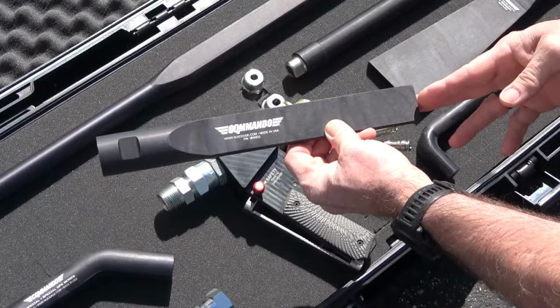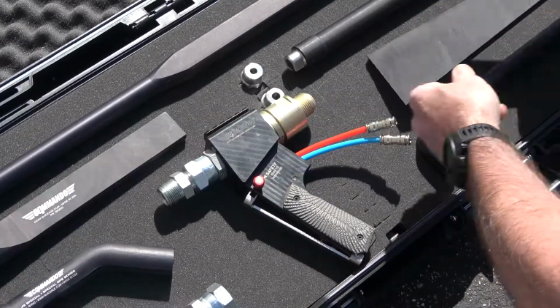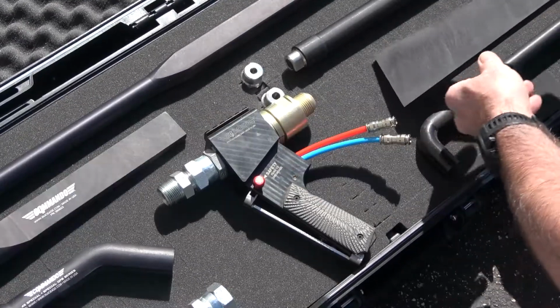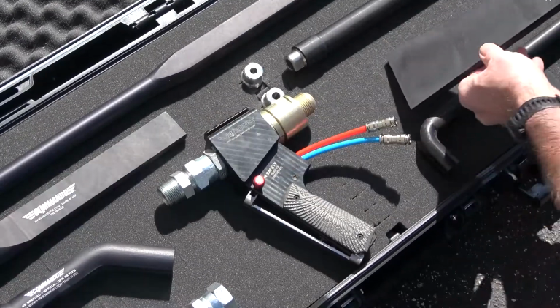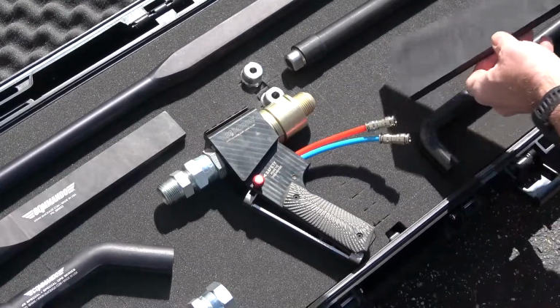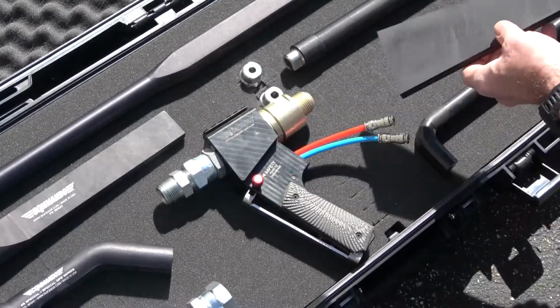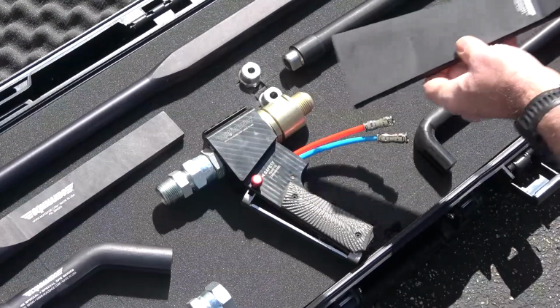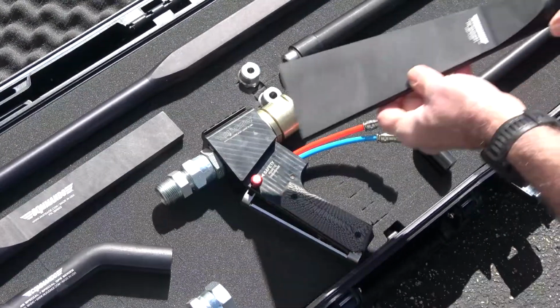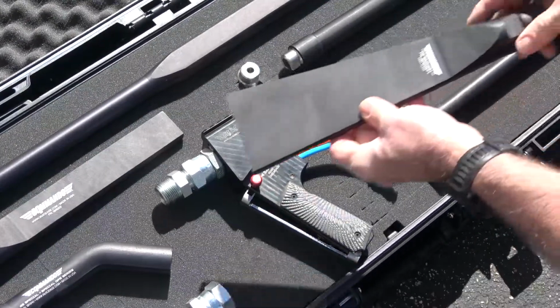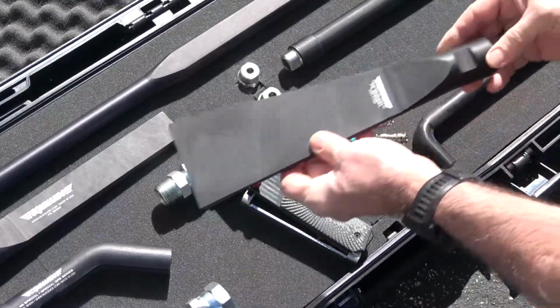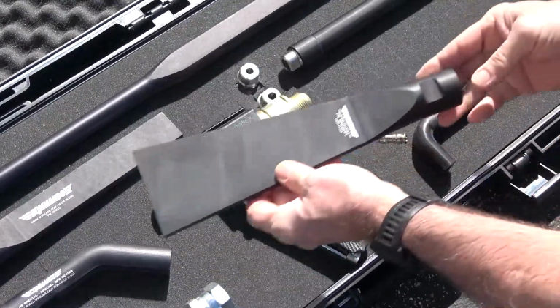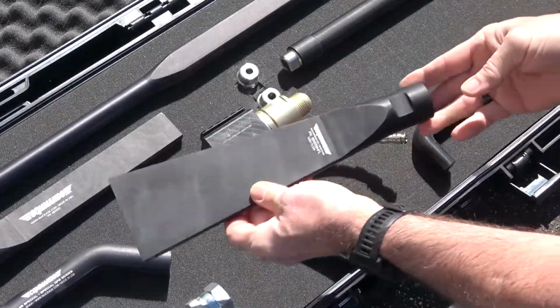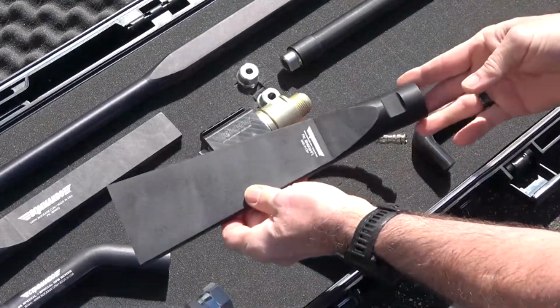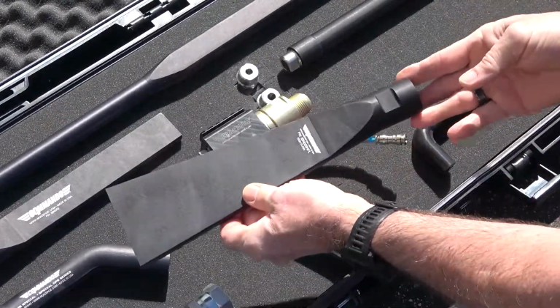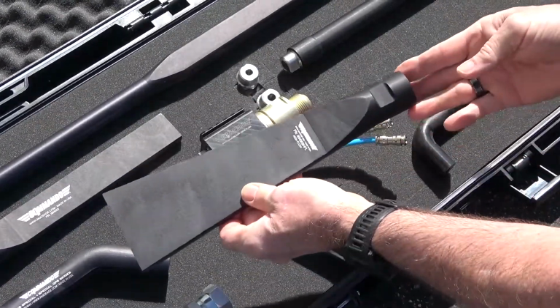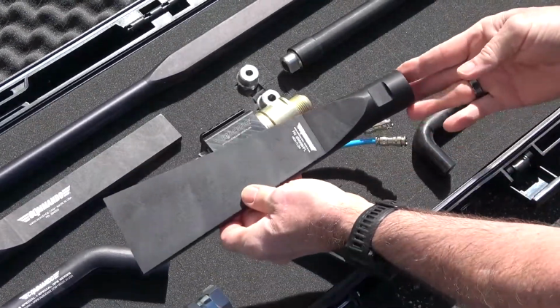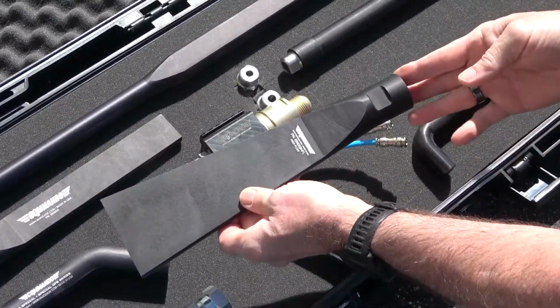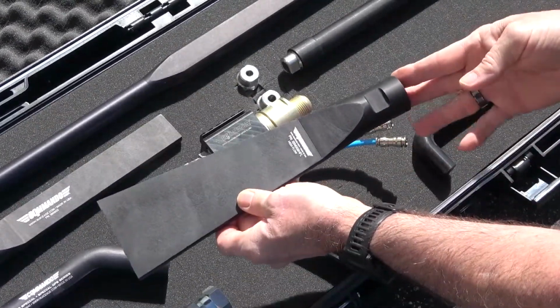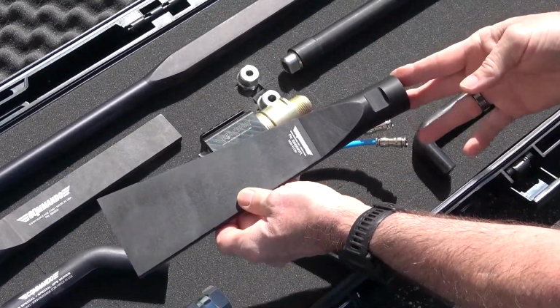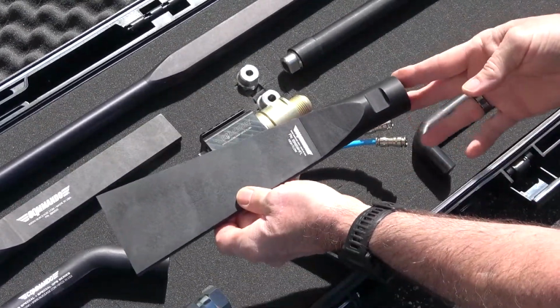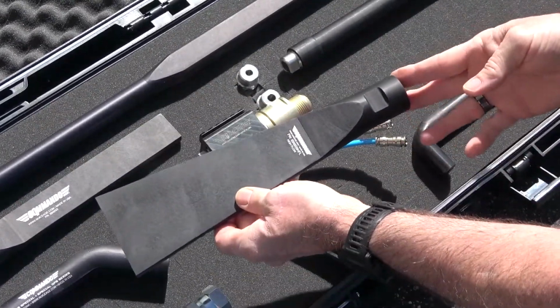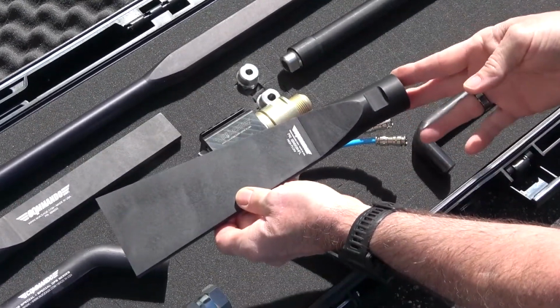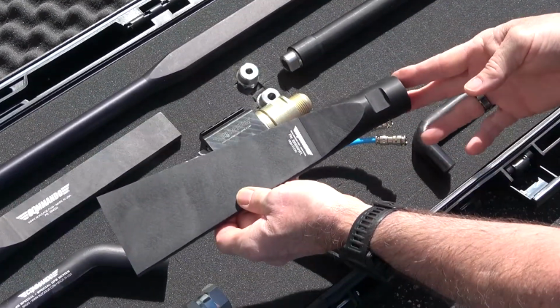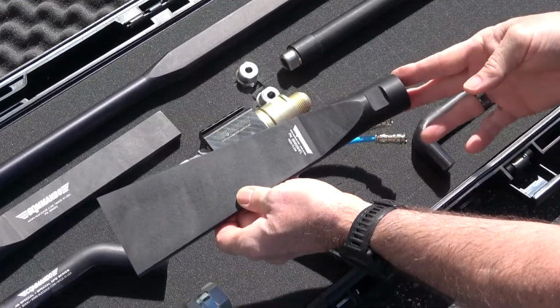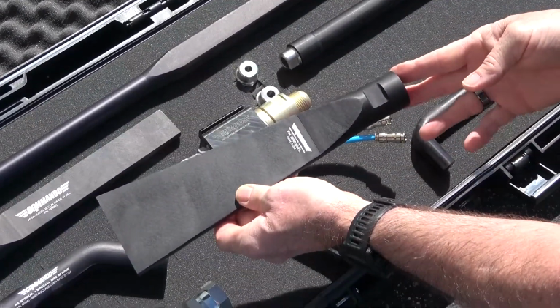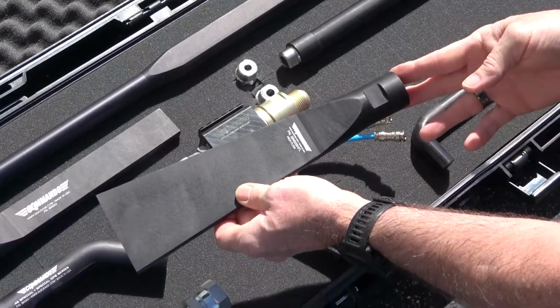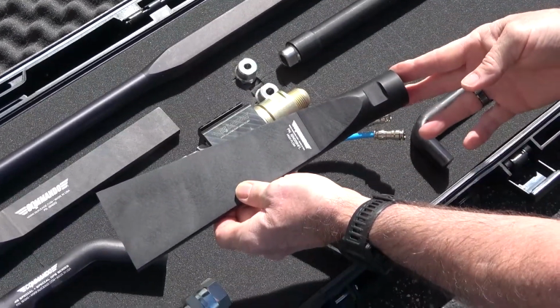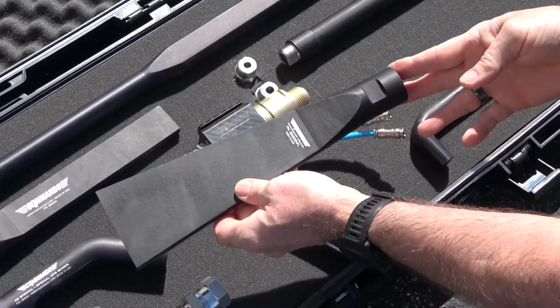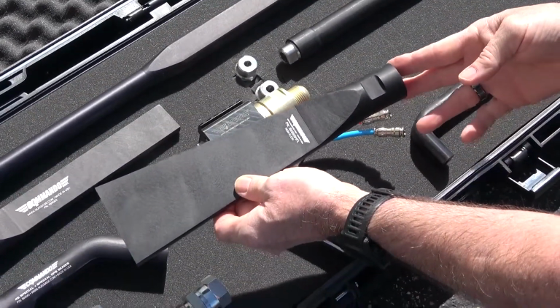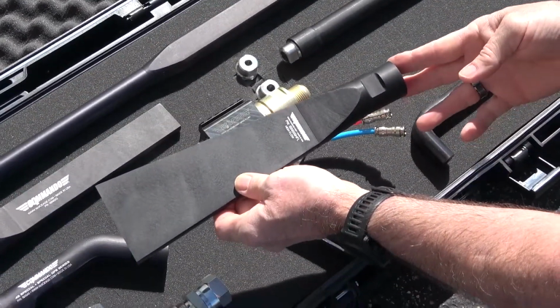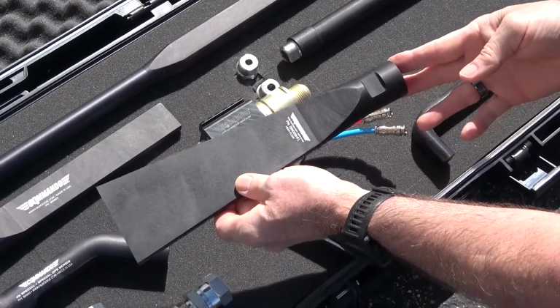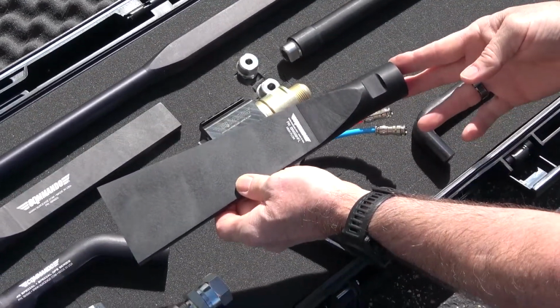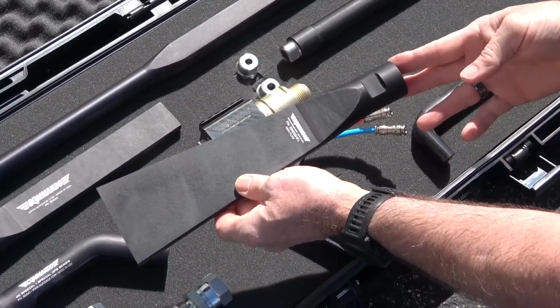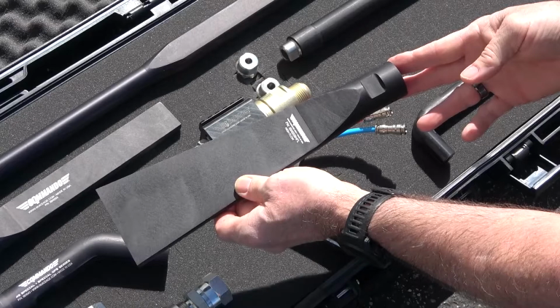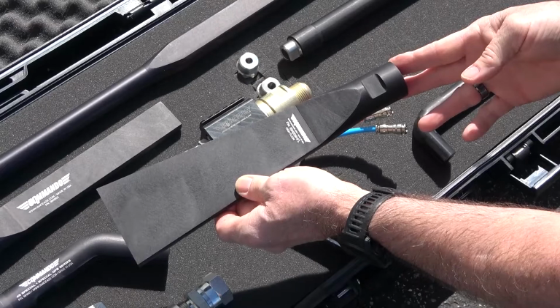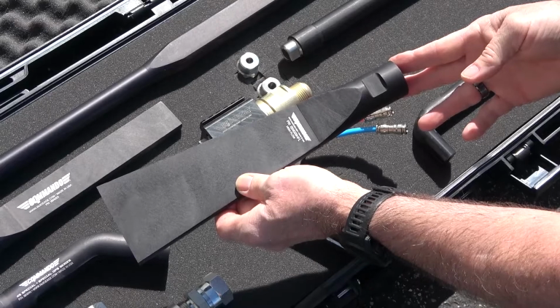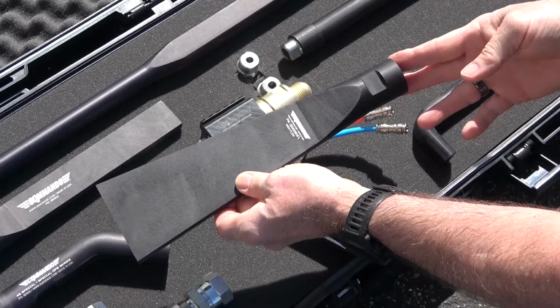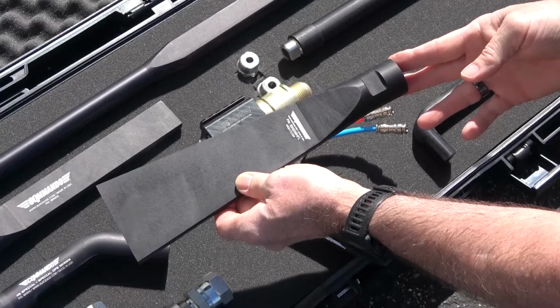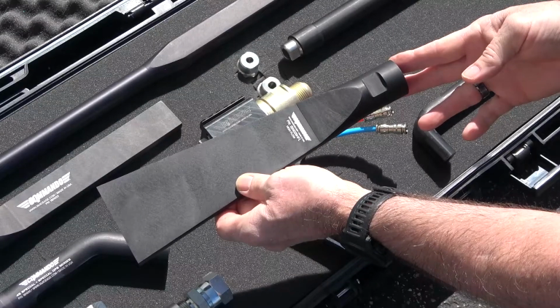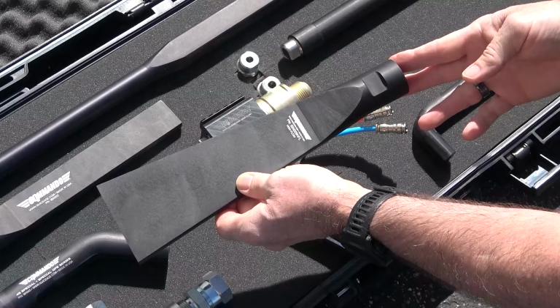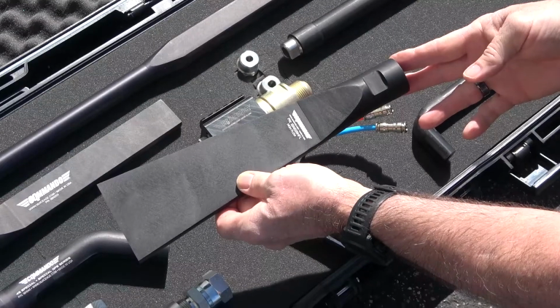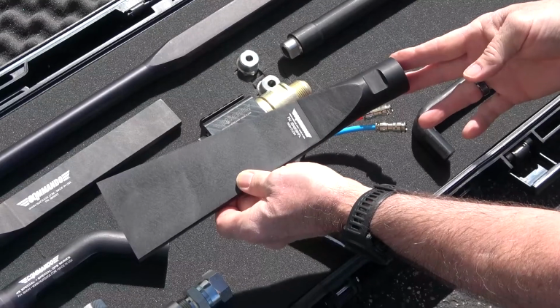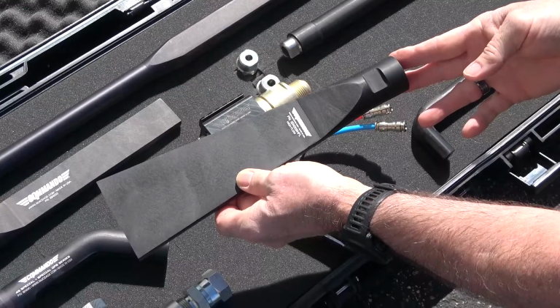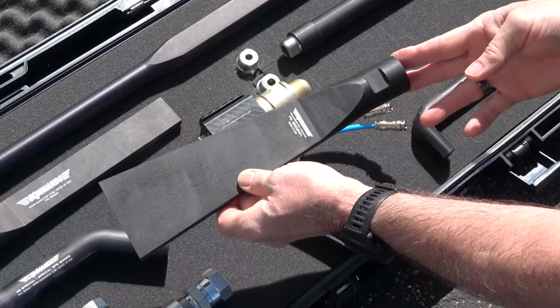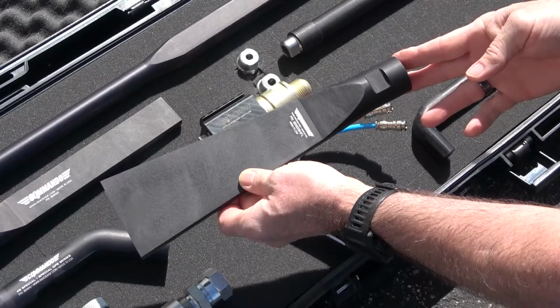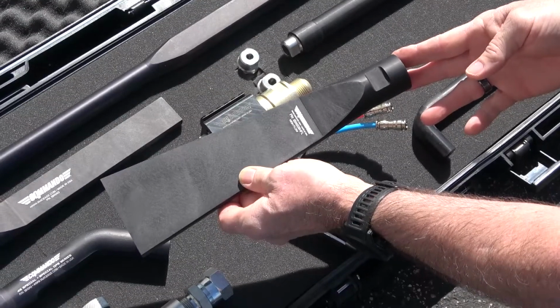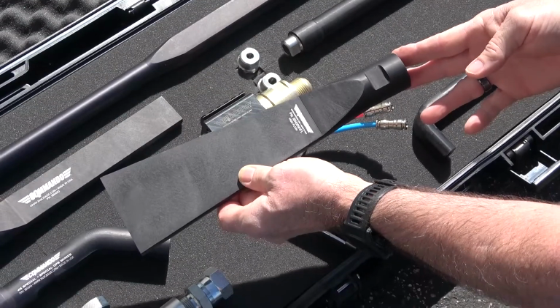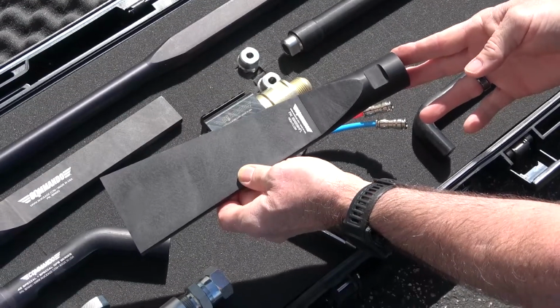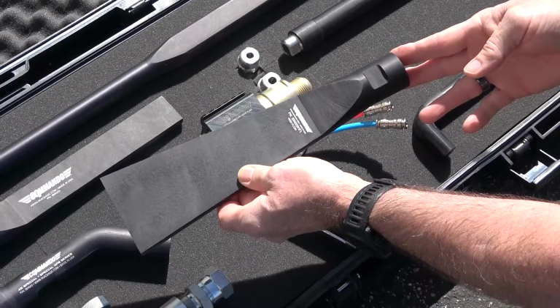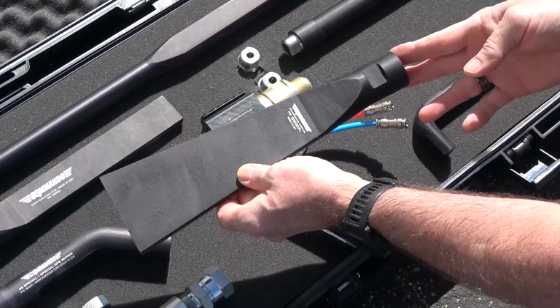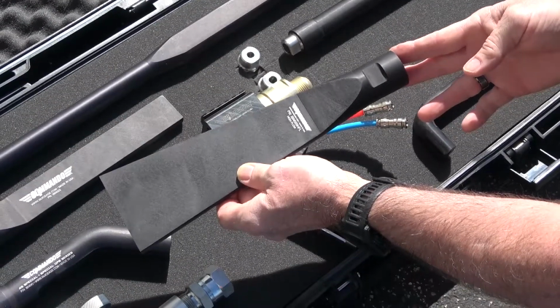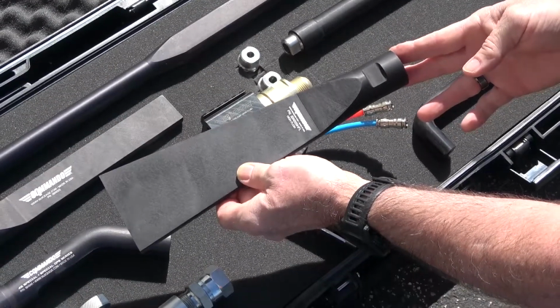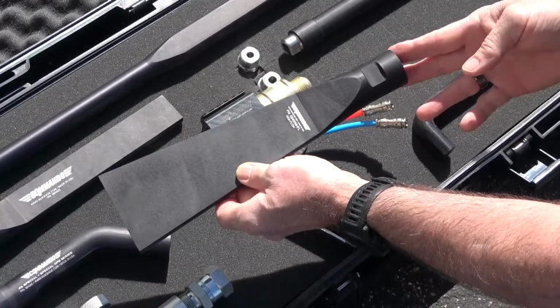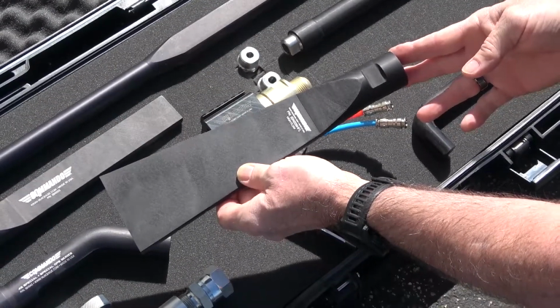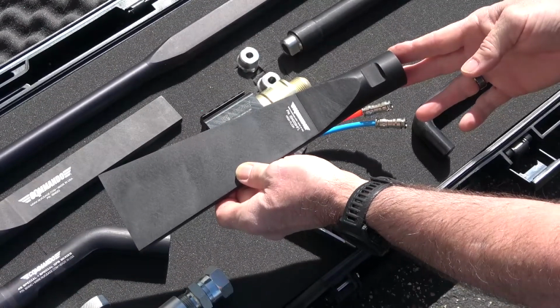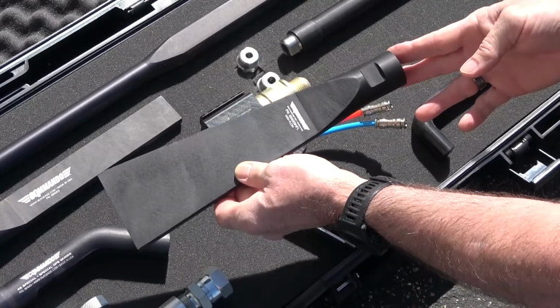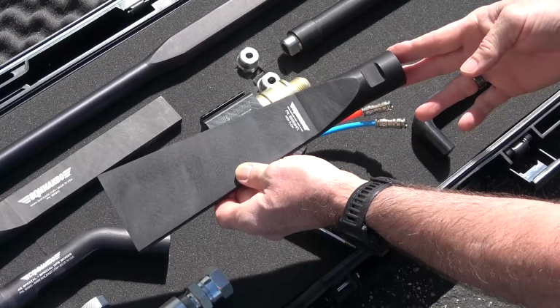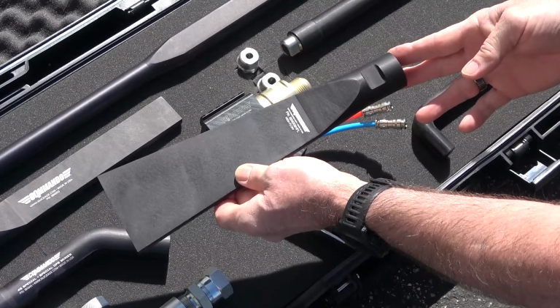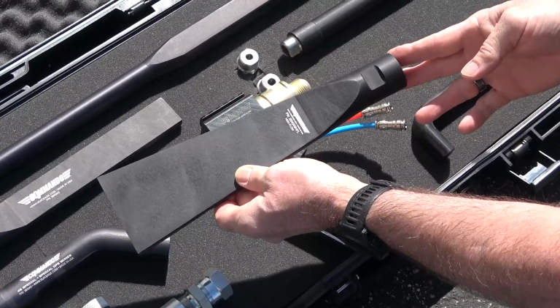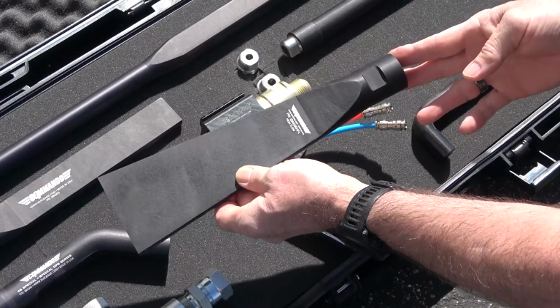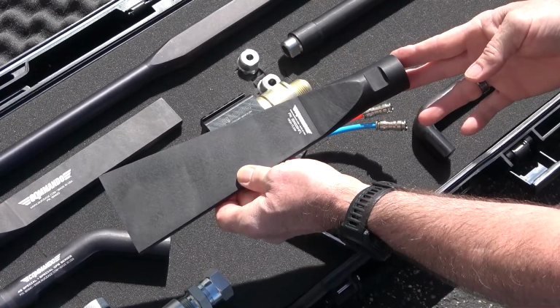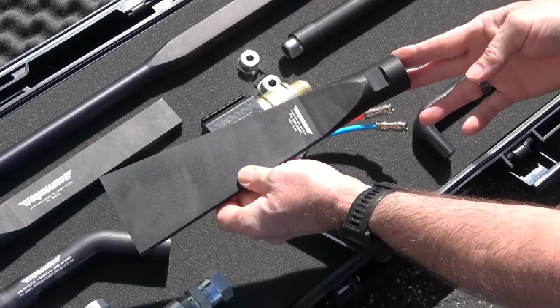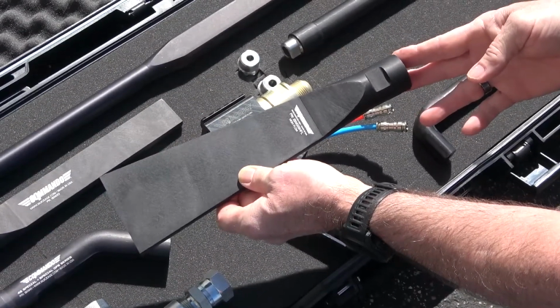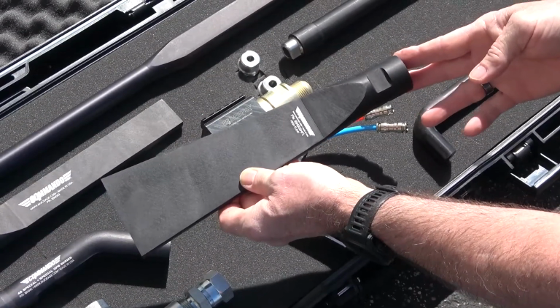The 3-inch fan nozzle has a wider spread than the 1-inch nozzle and is designed for fast cleaning of surfaces that require less aggressive blasting power.